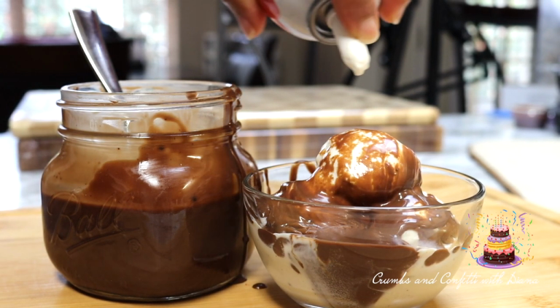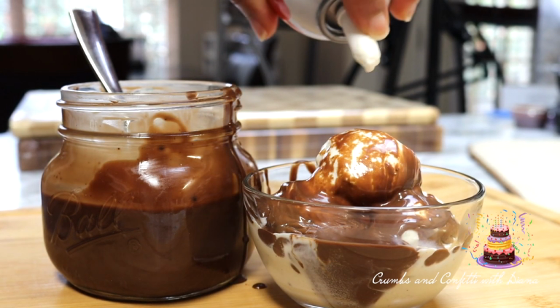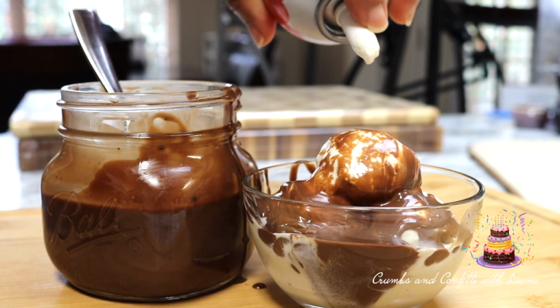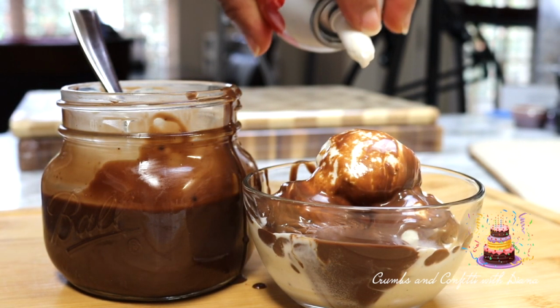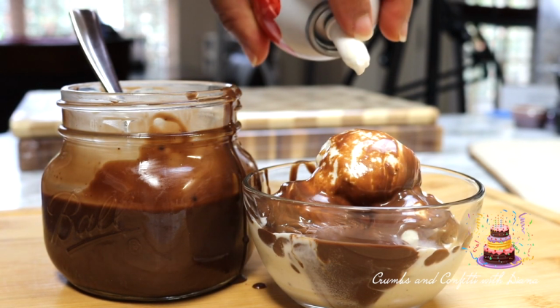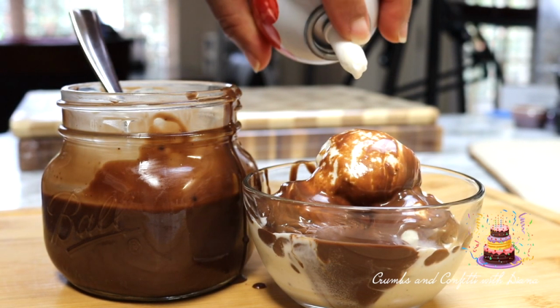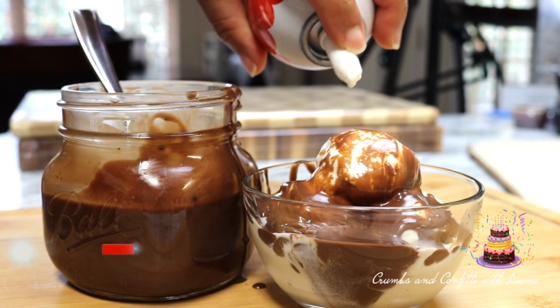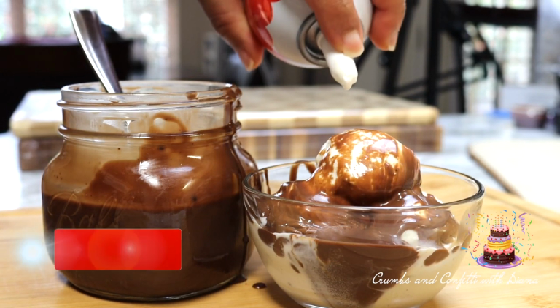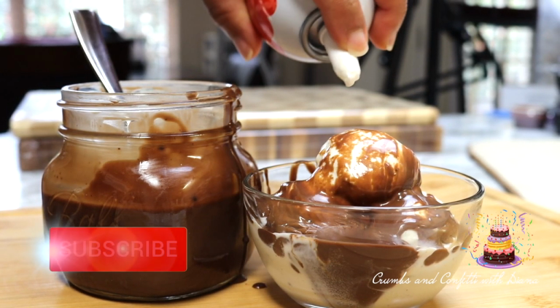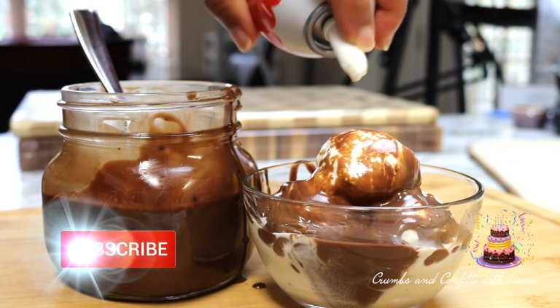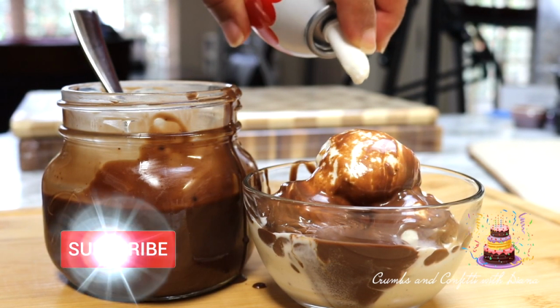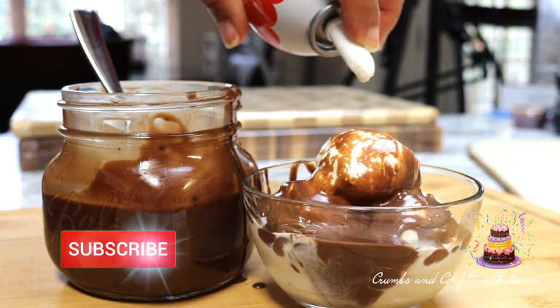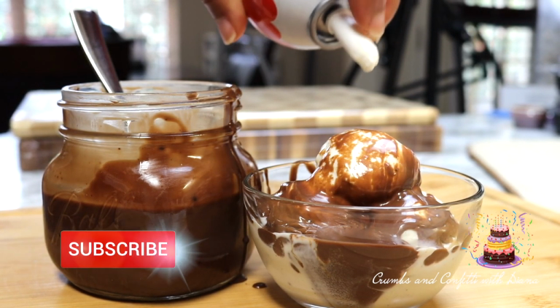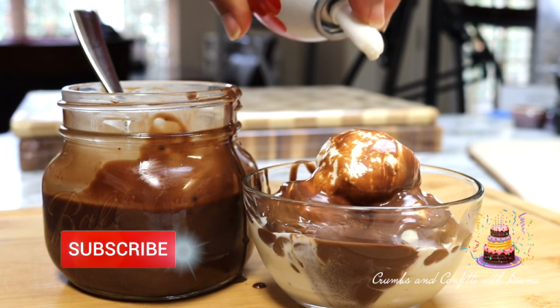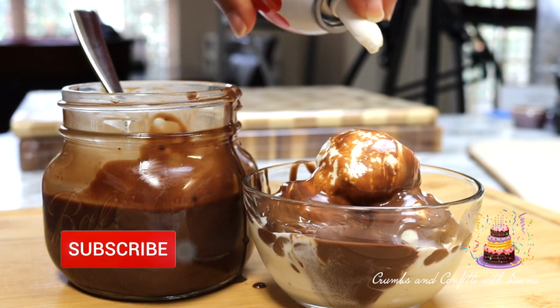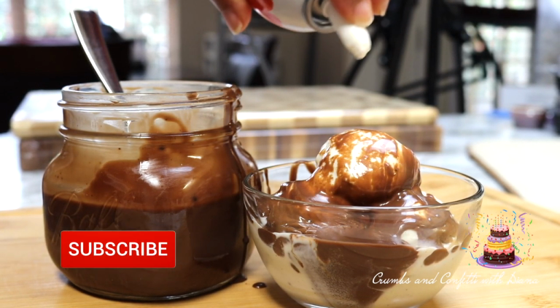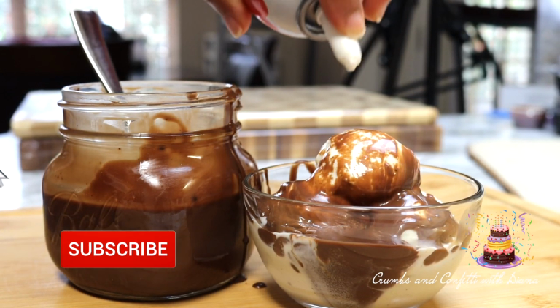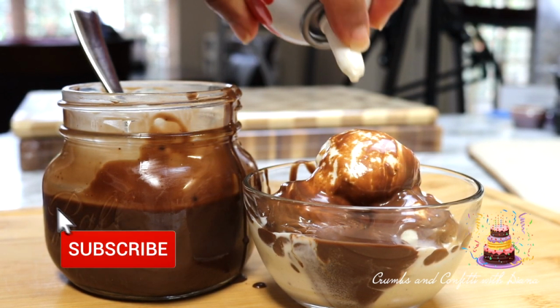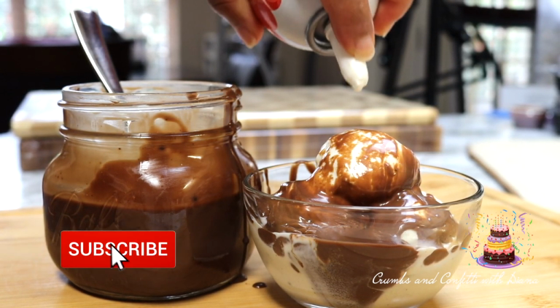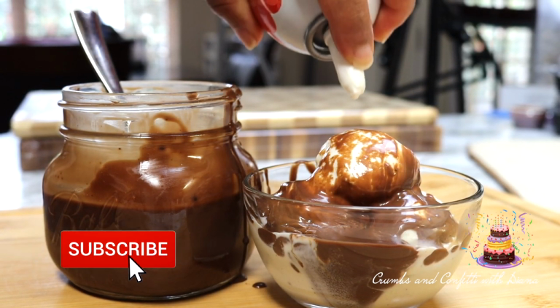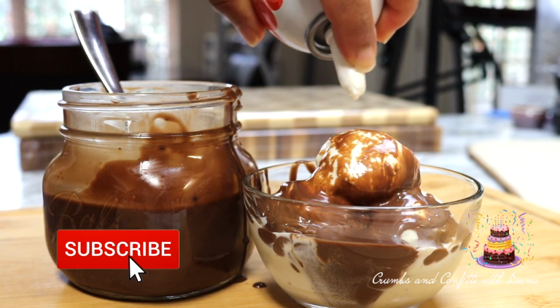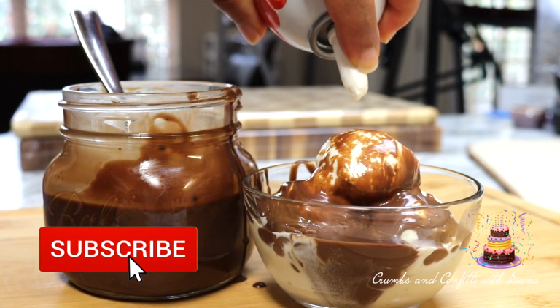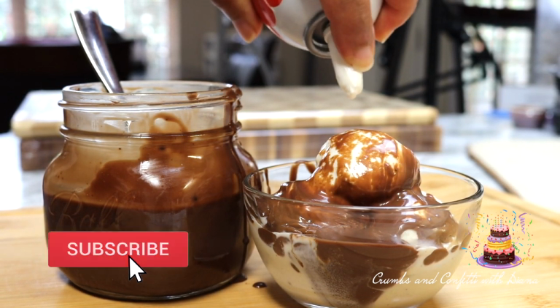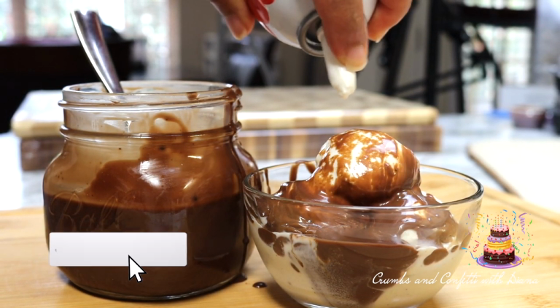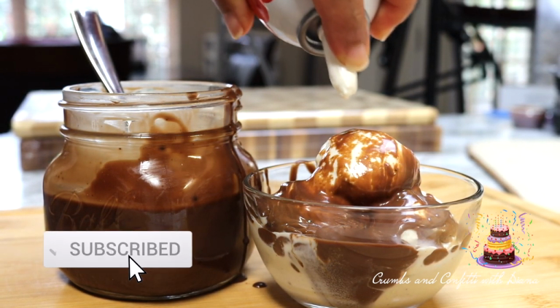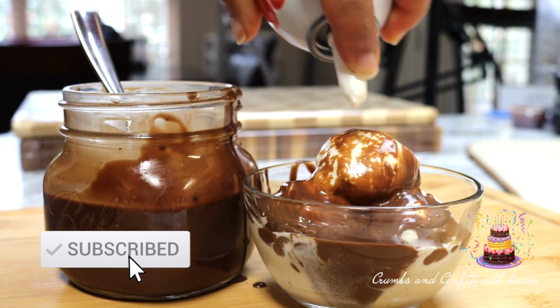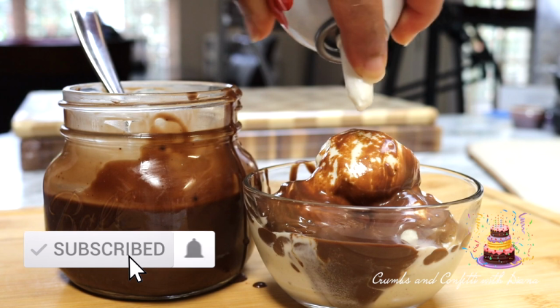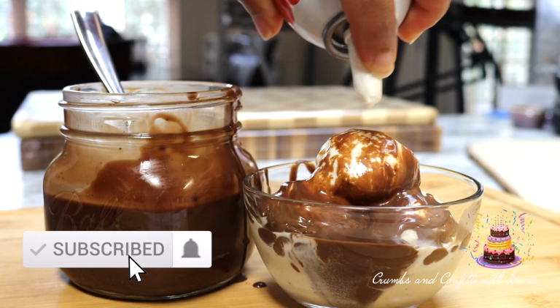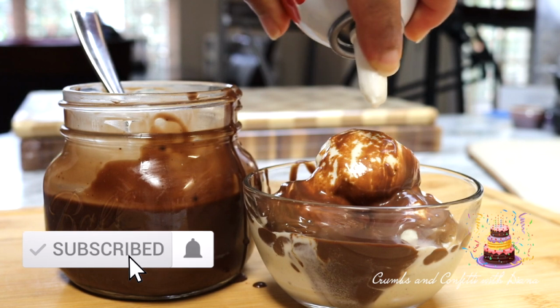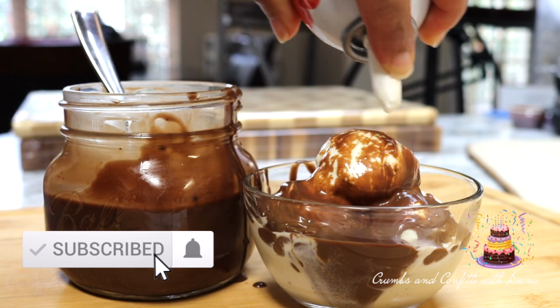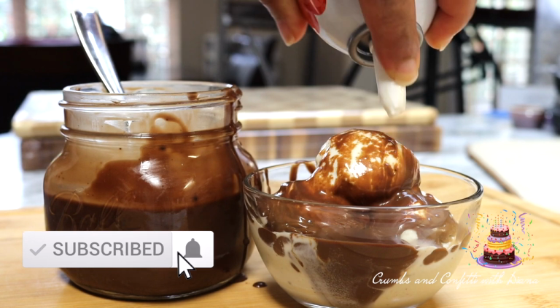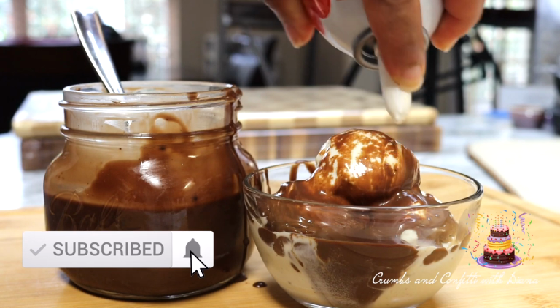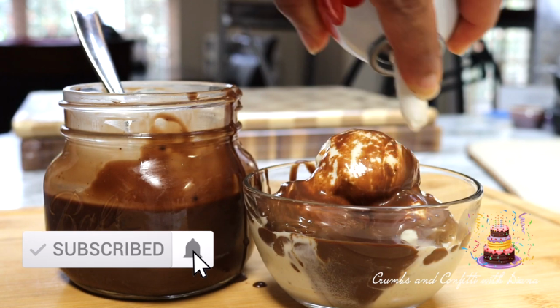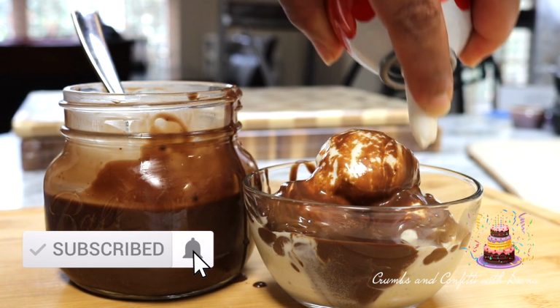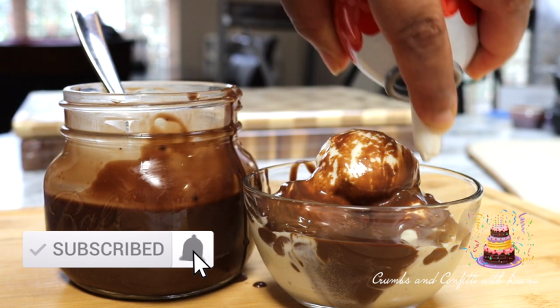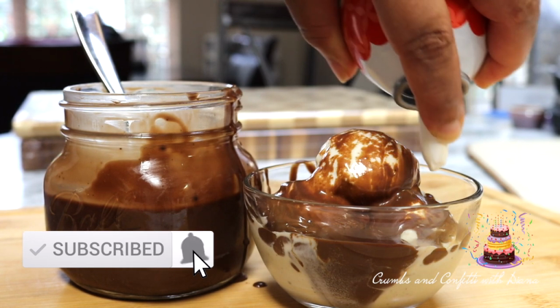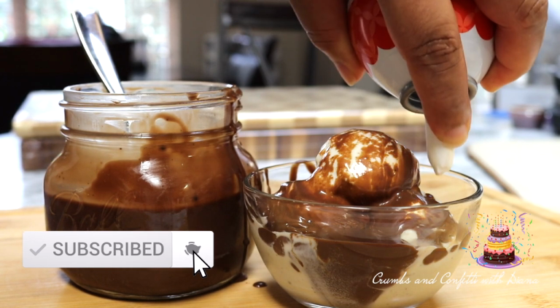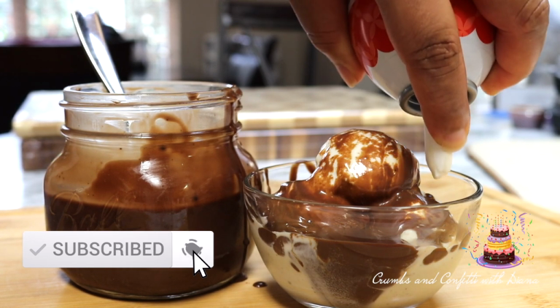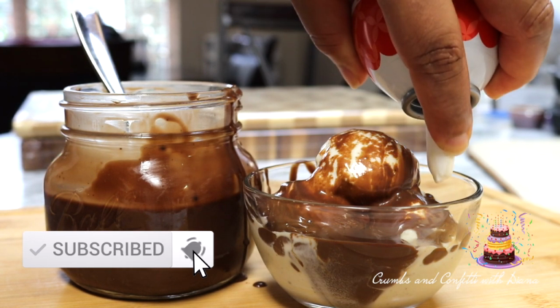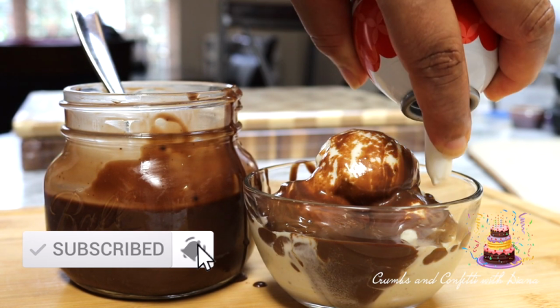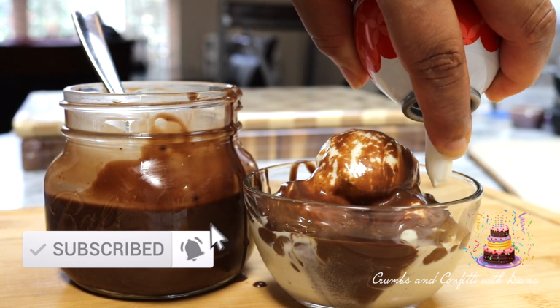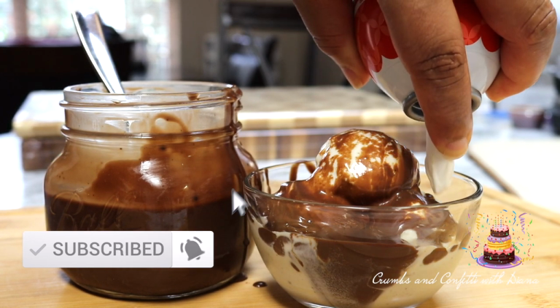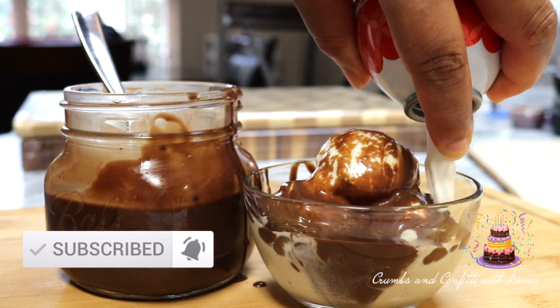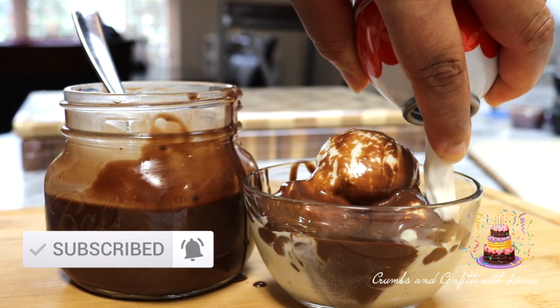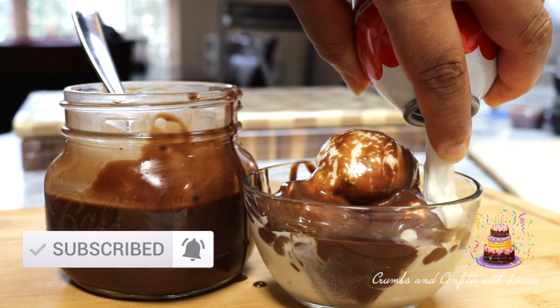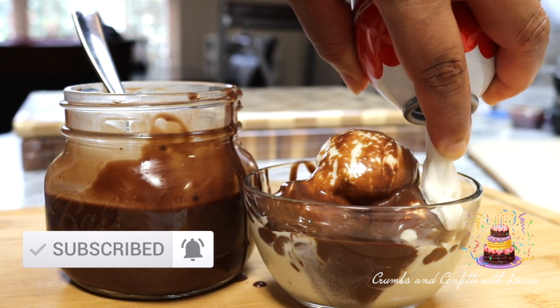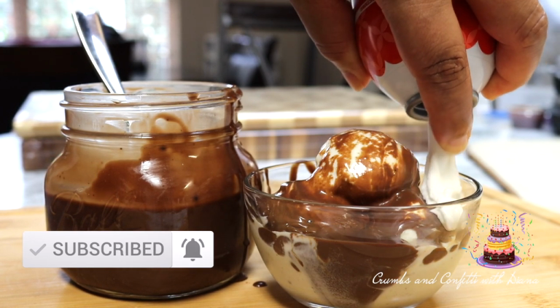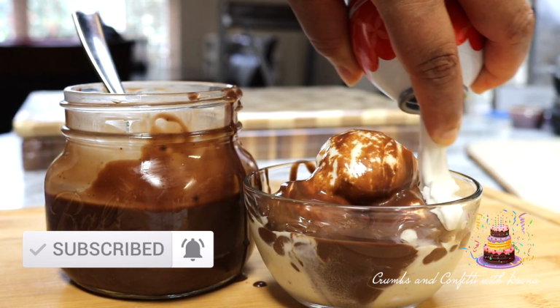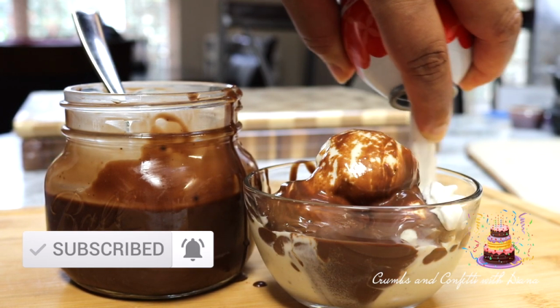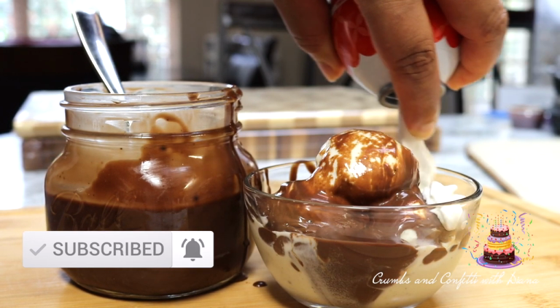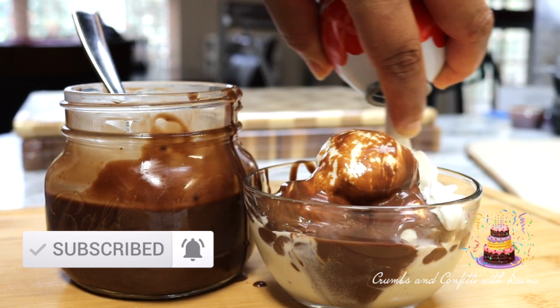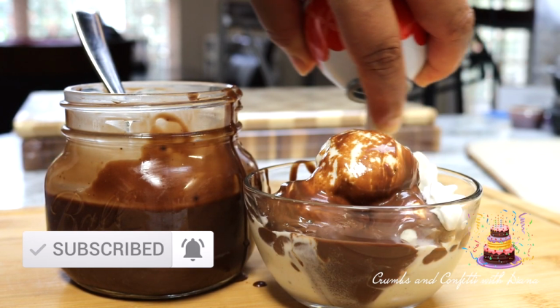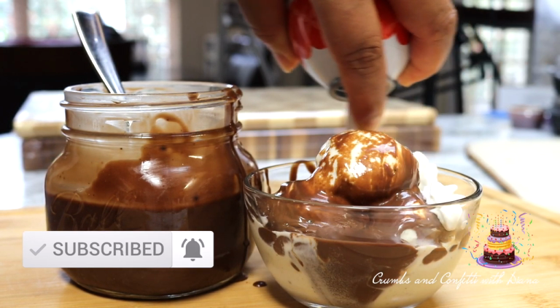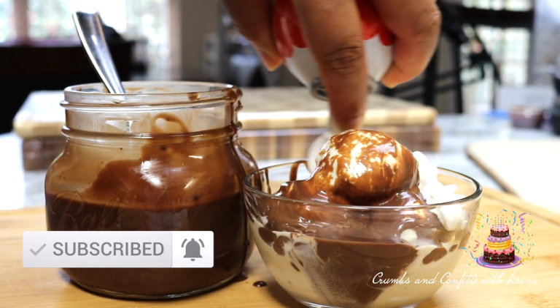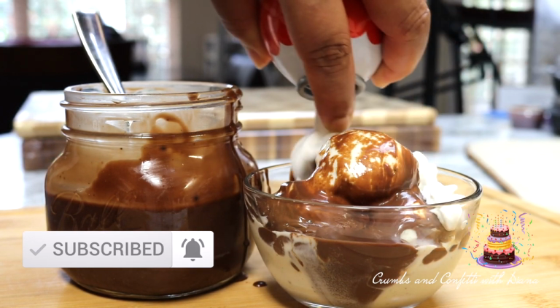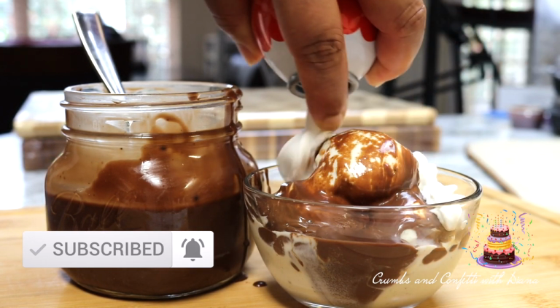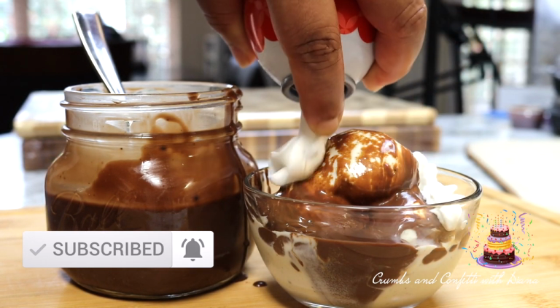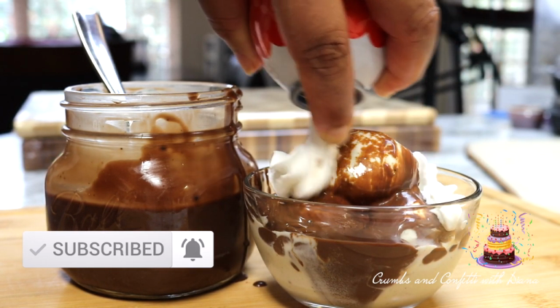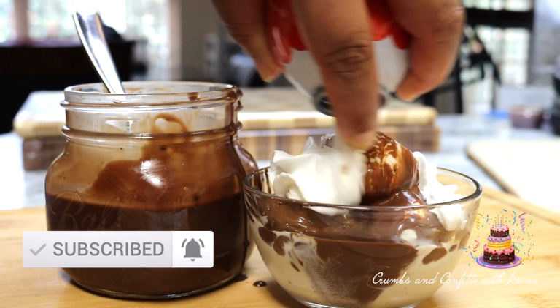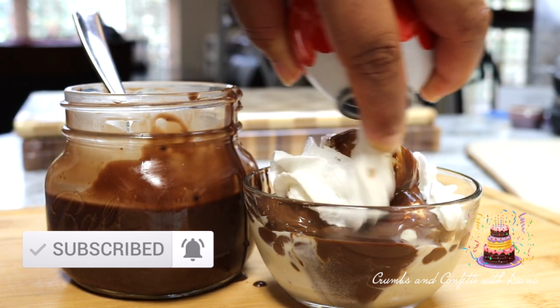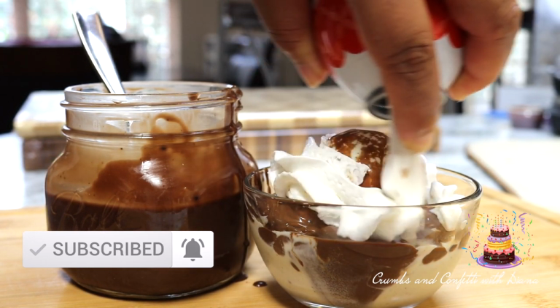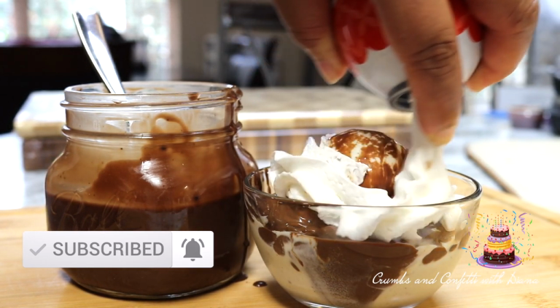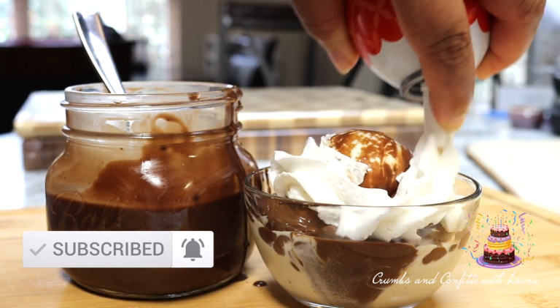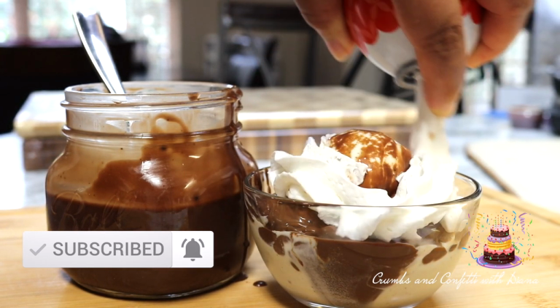And while you're here, don't forget to subscribe and hit that like button and notification bell to be notified of new recipes first.